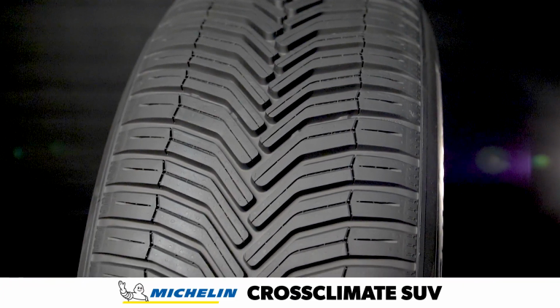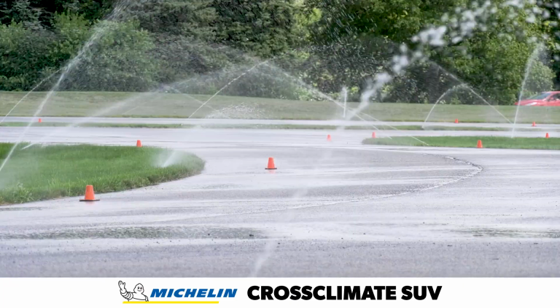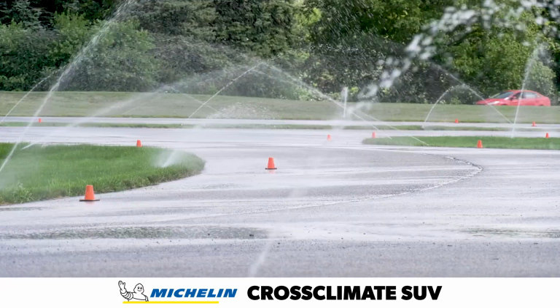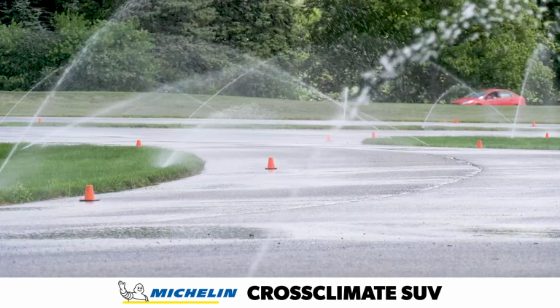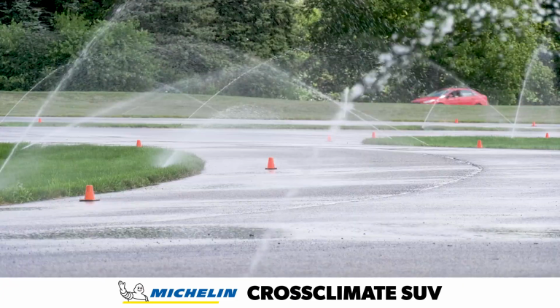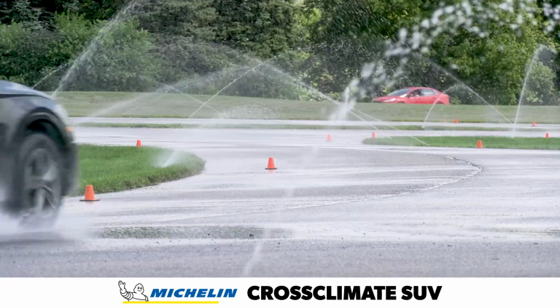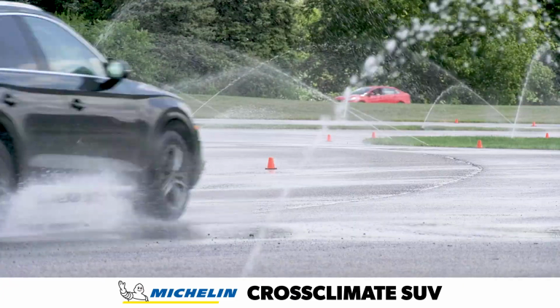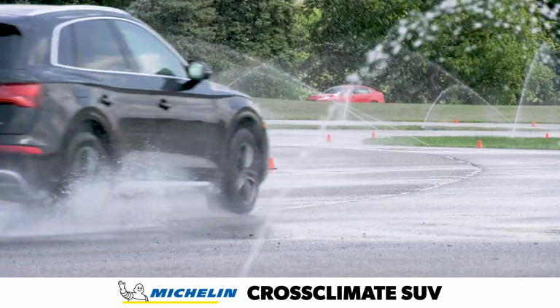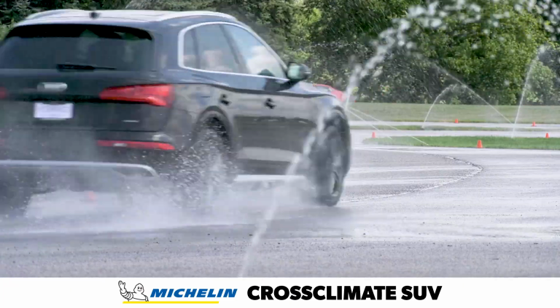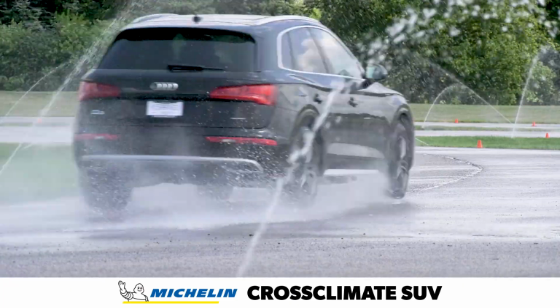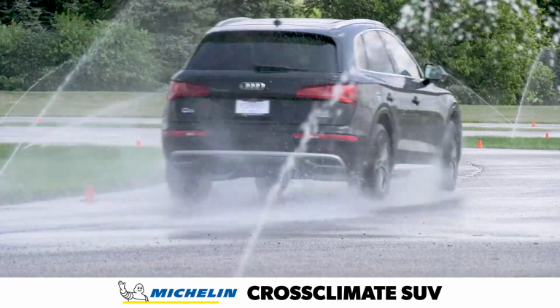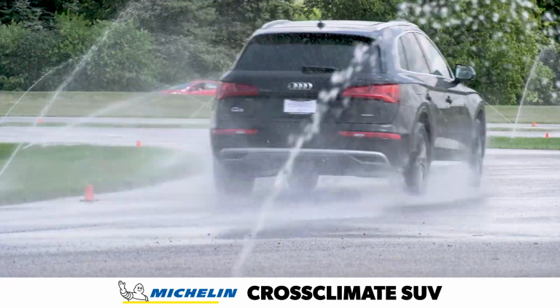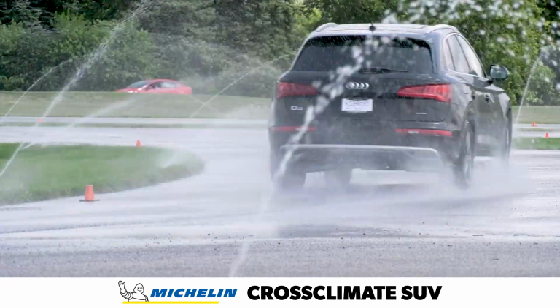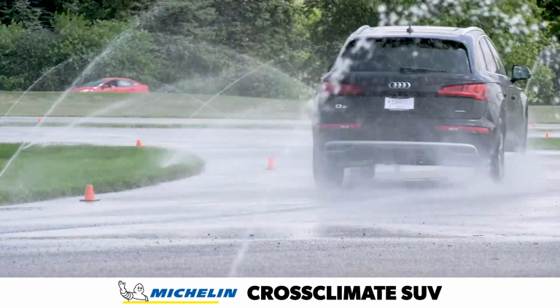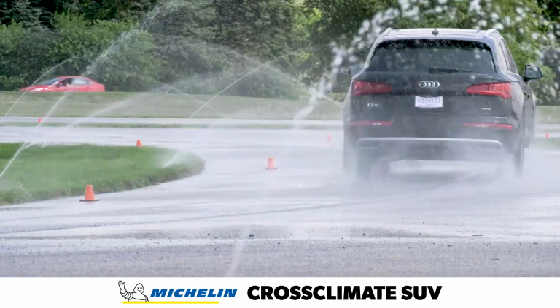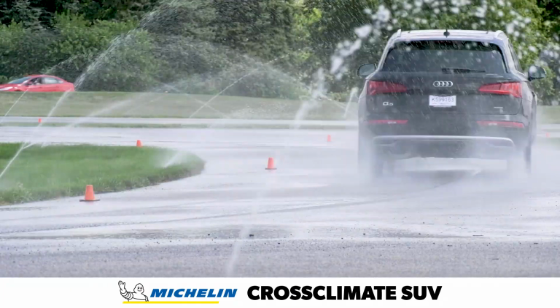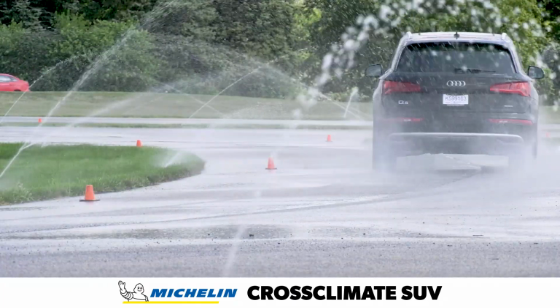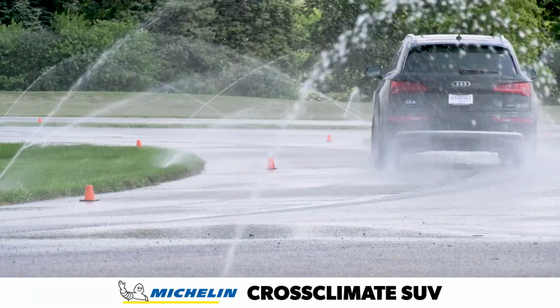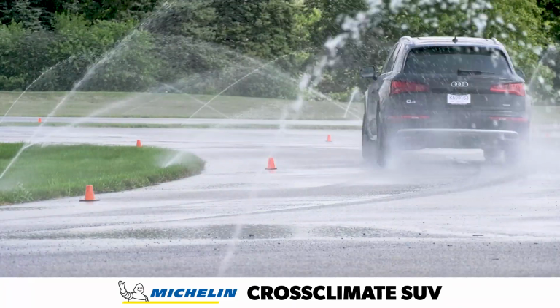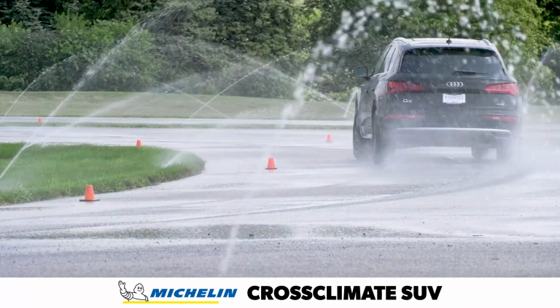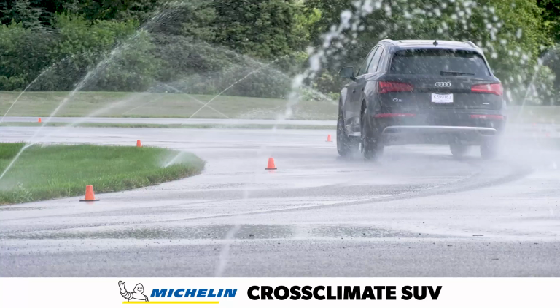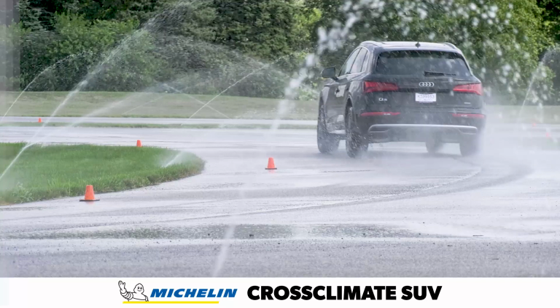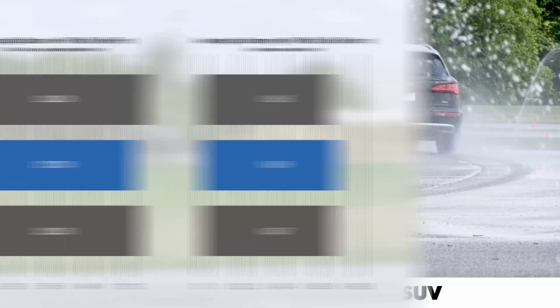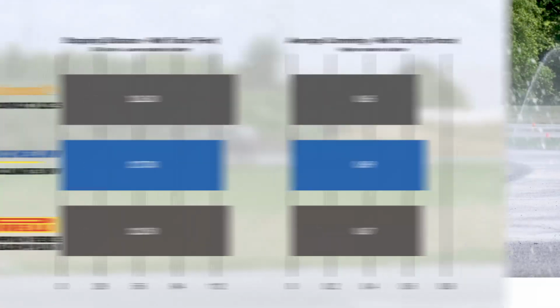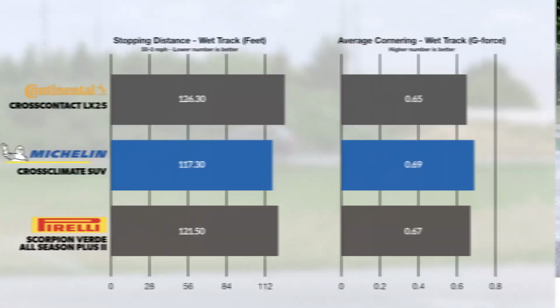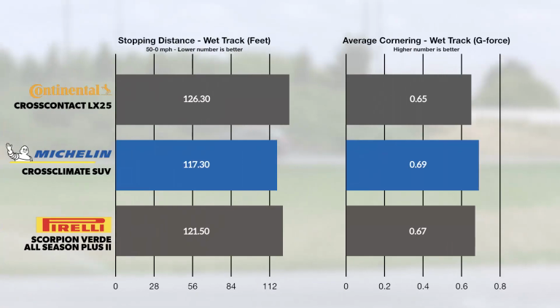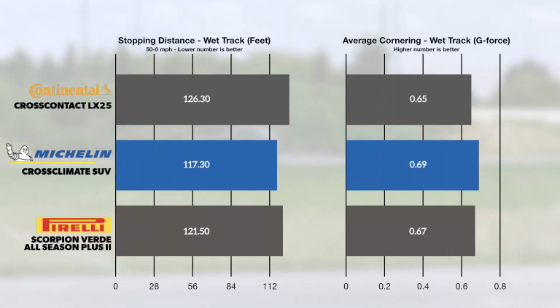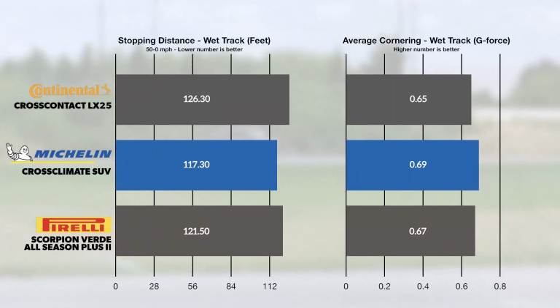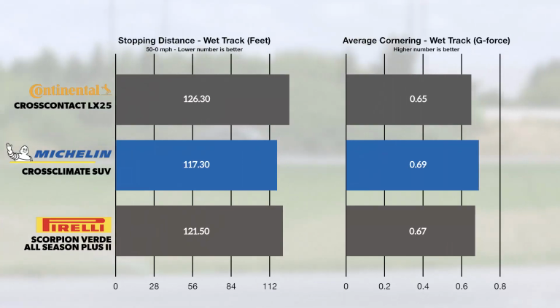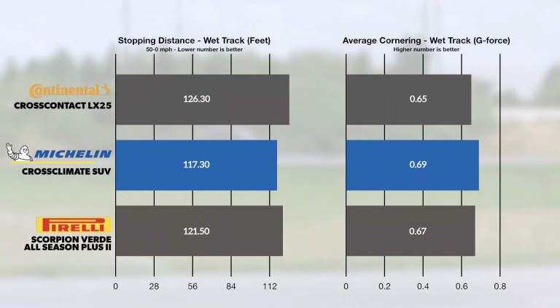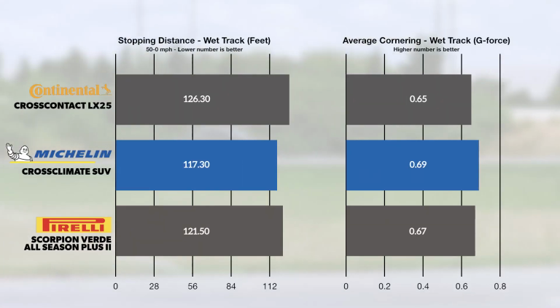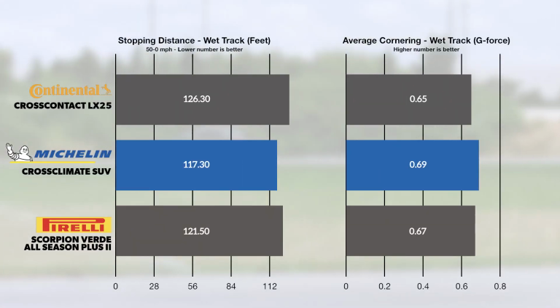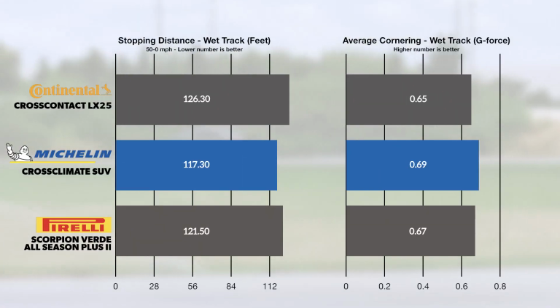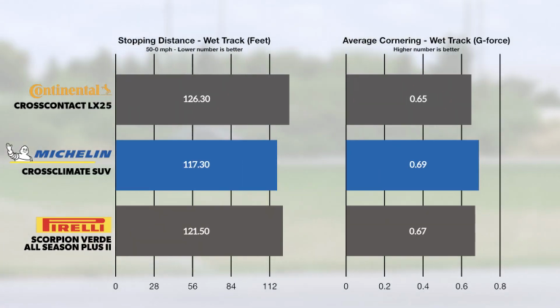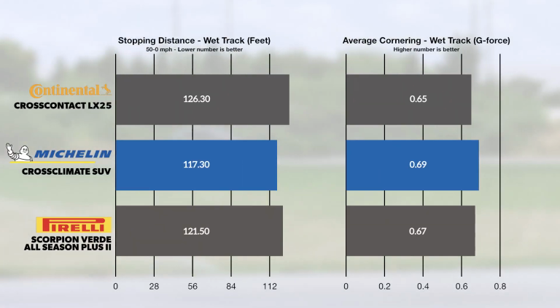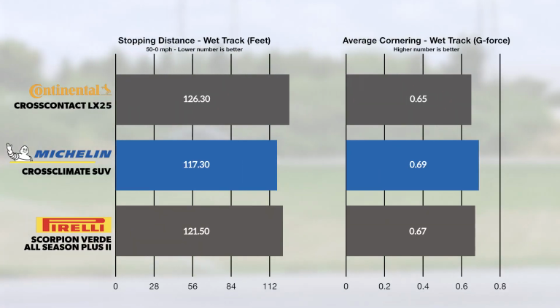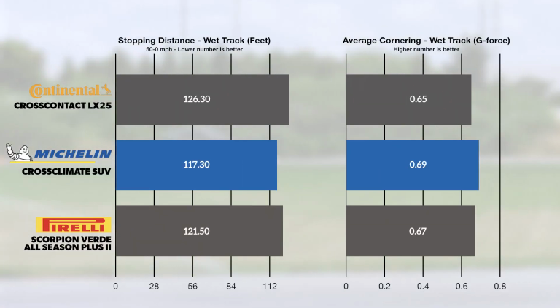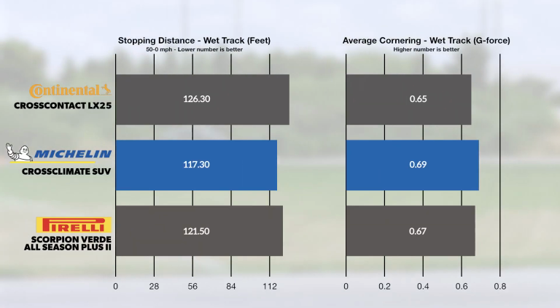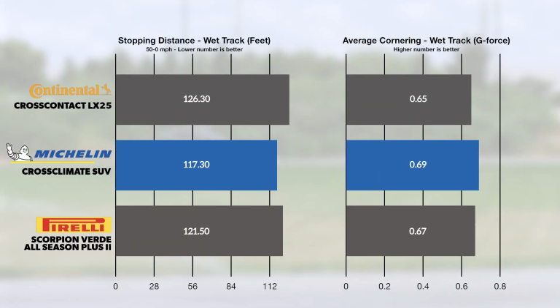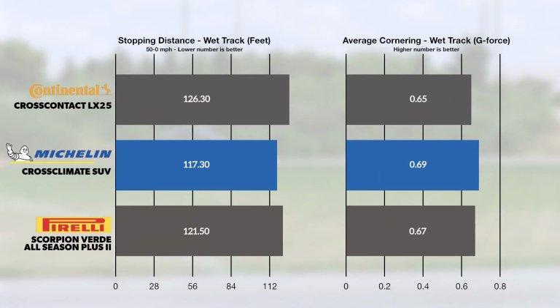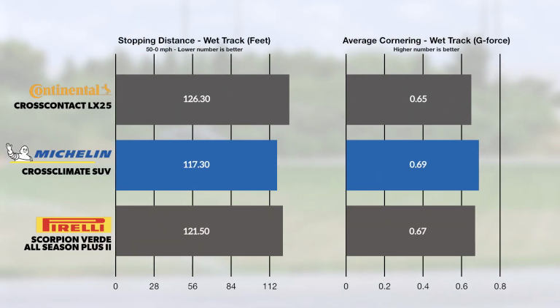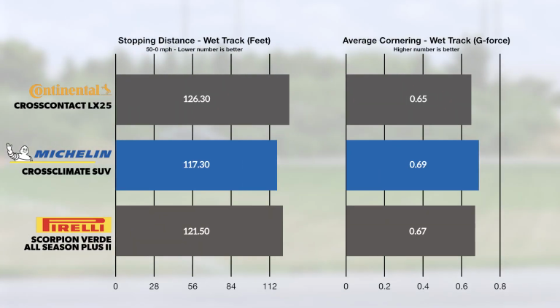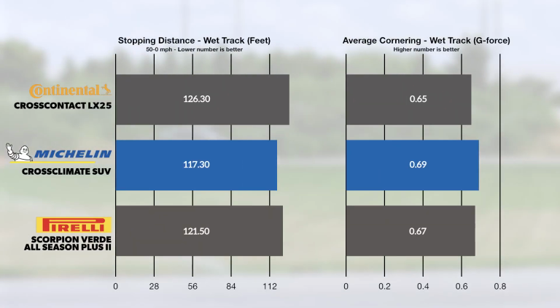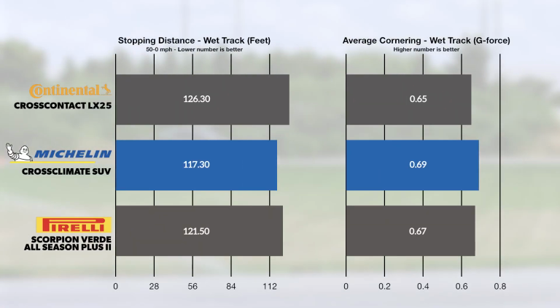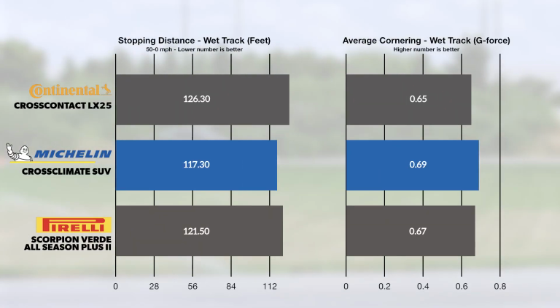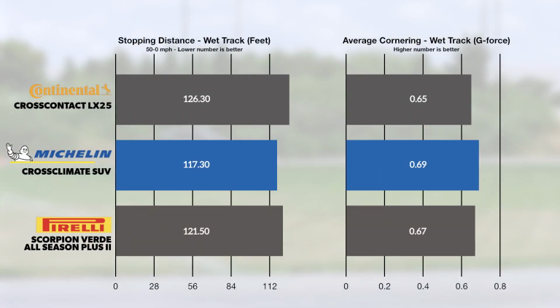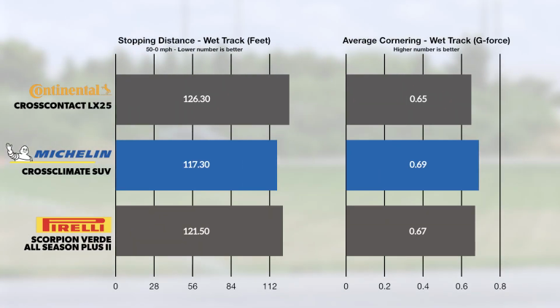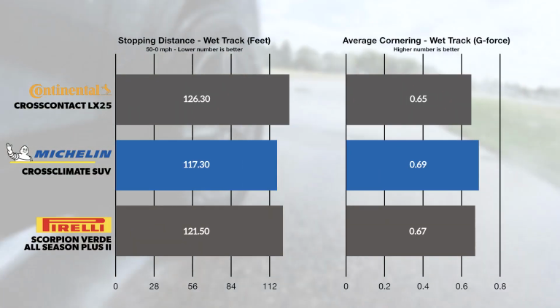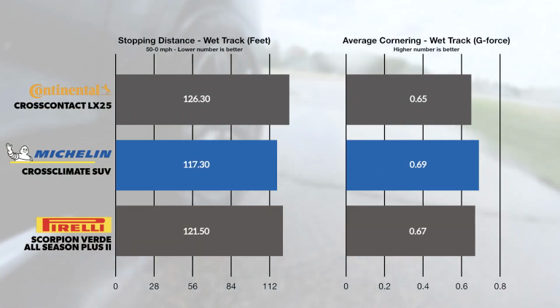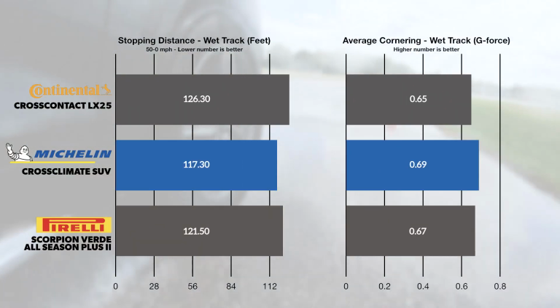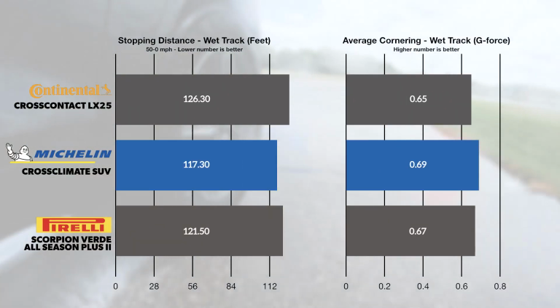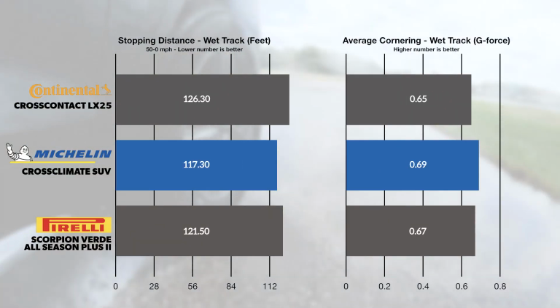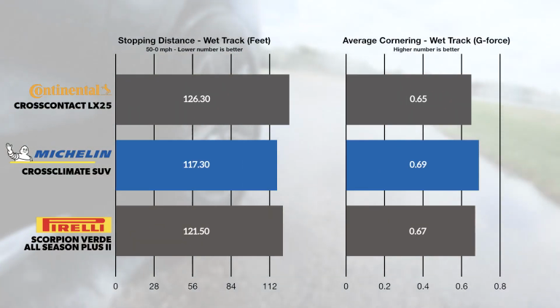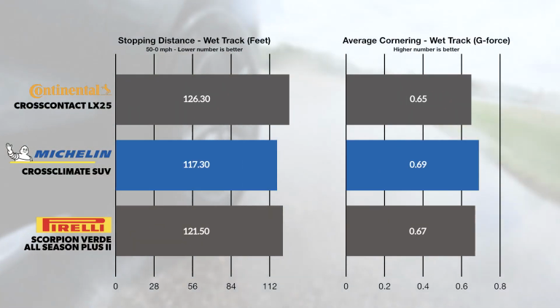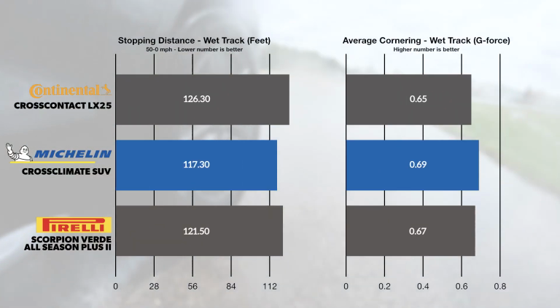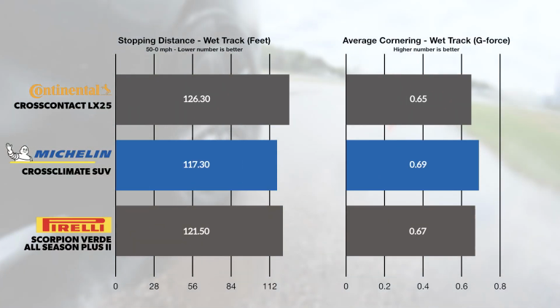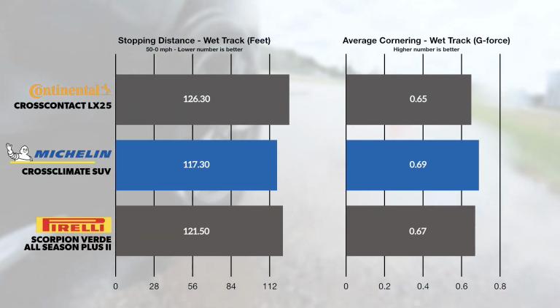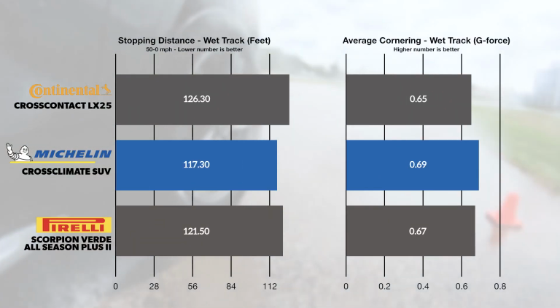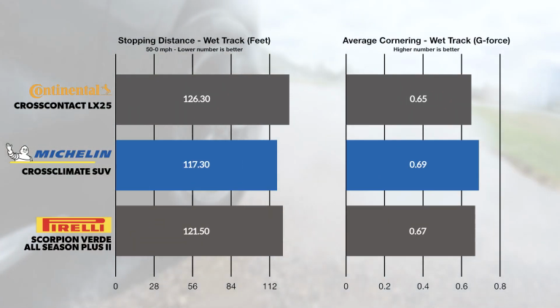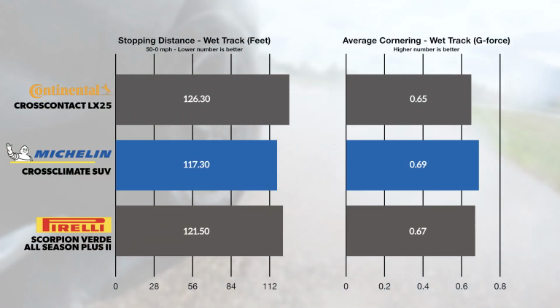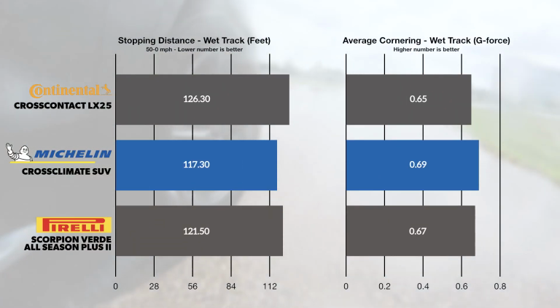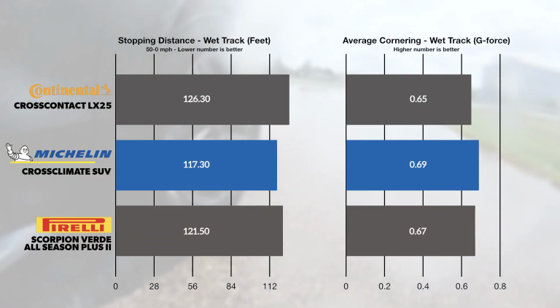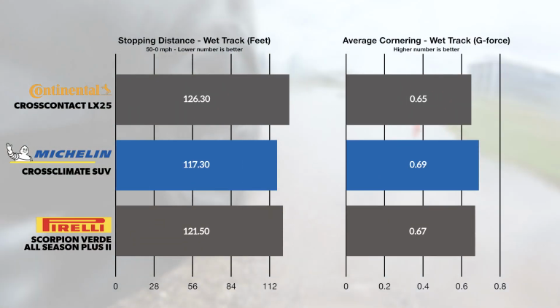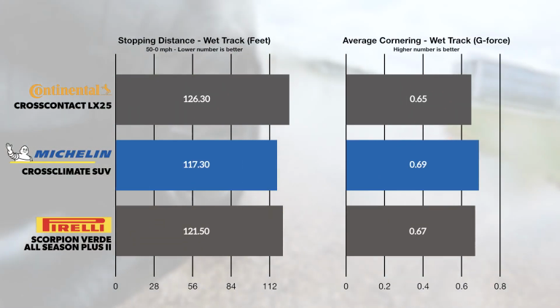In our wet testing, the tire led the group in objective performance for both 50-0 mph braking and cornering traction around the skid pad.